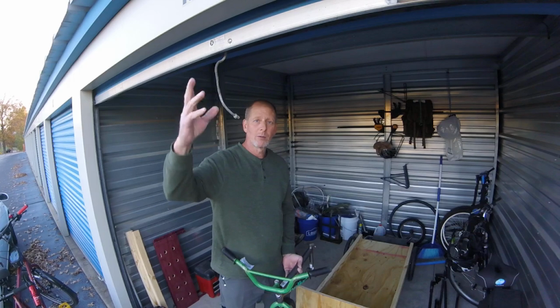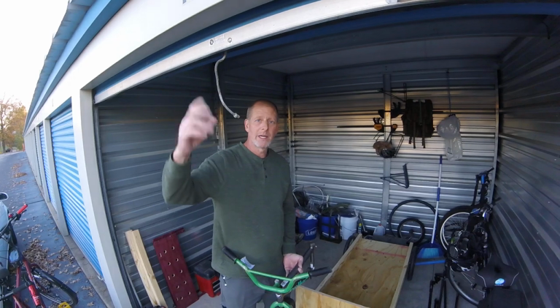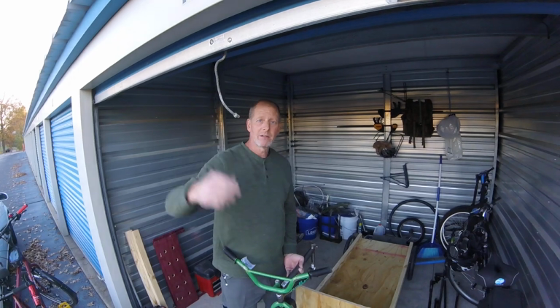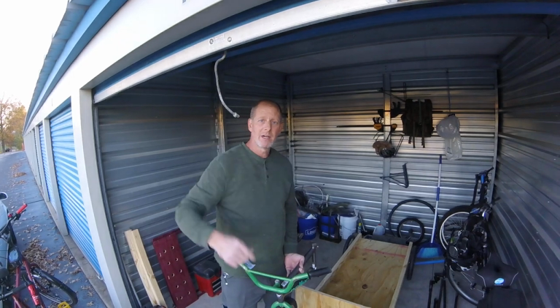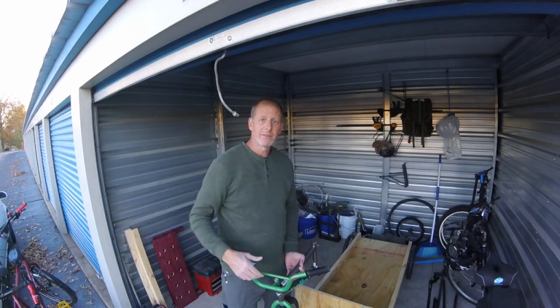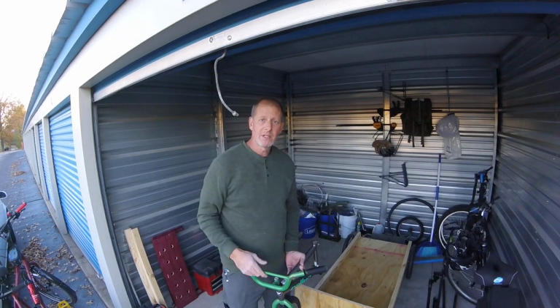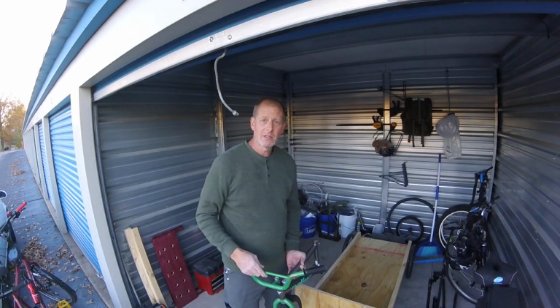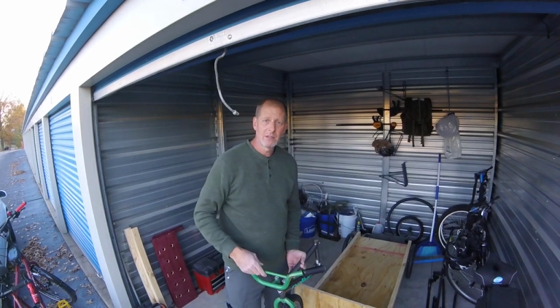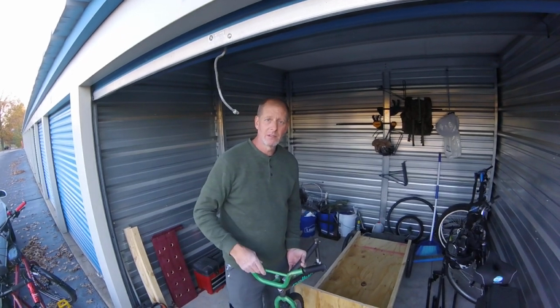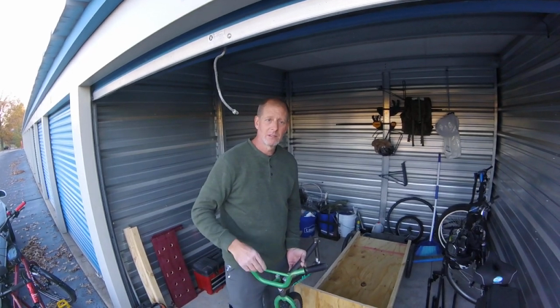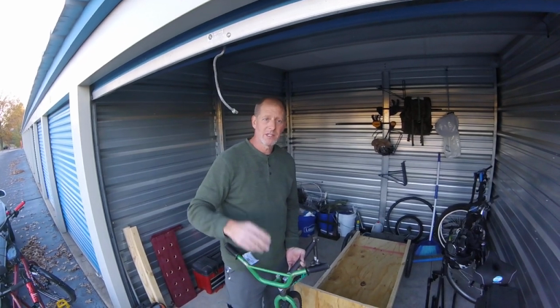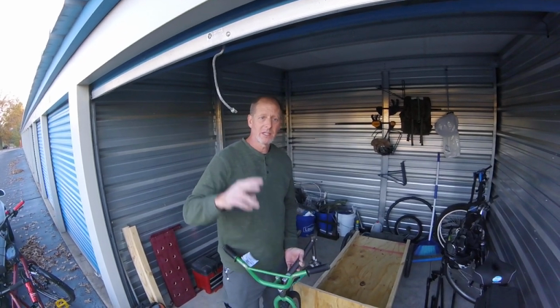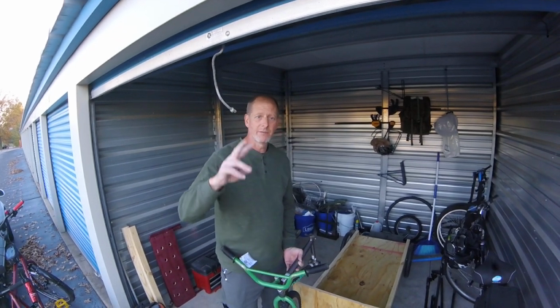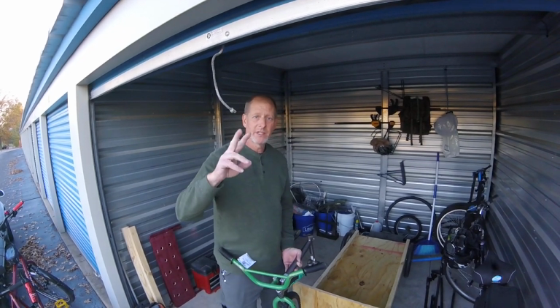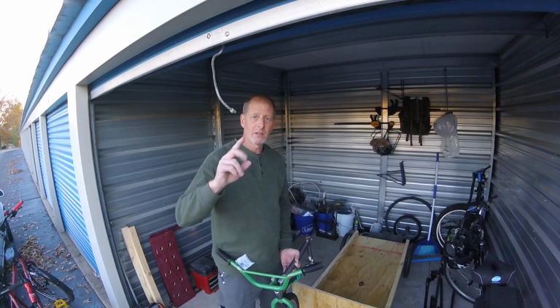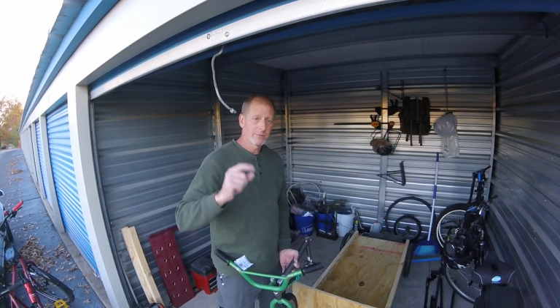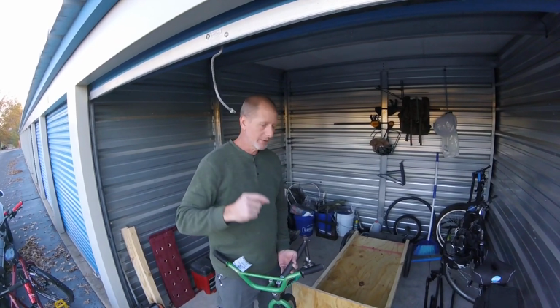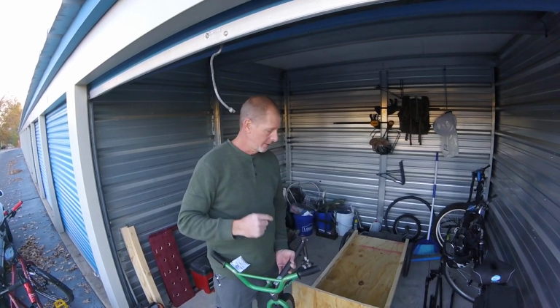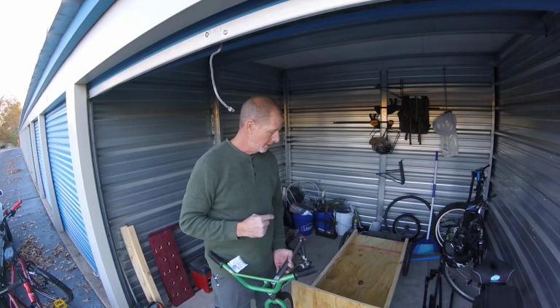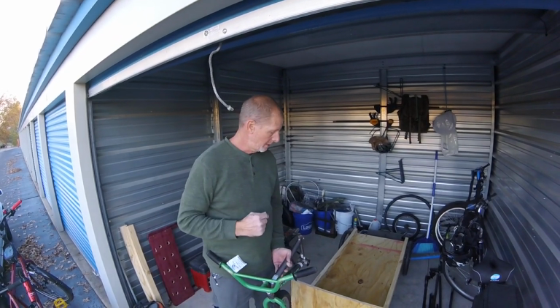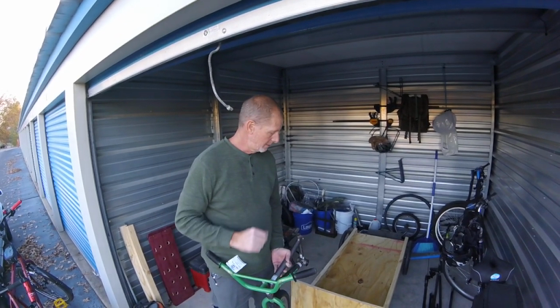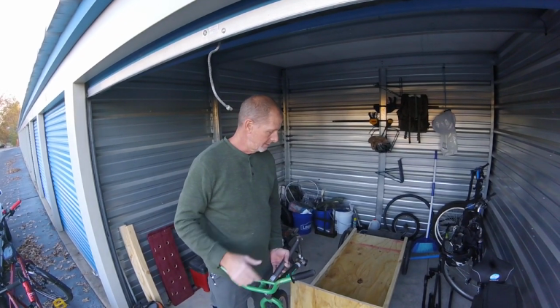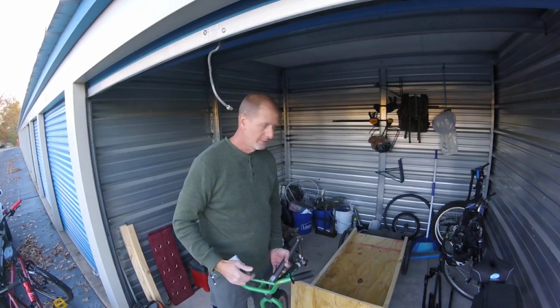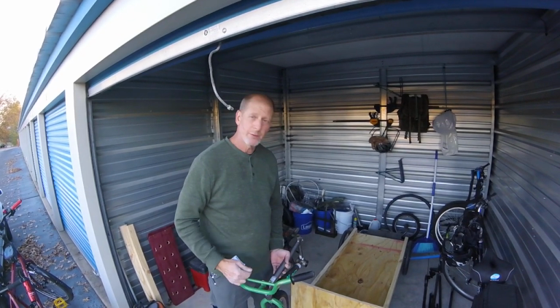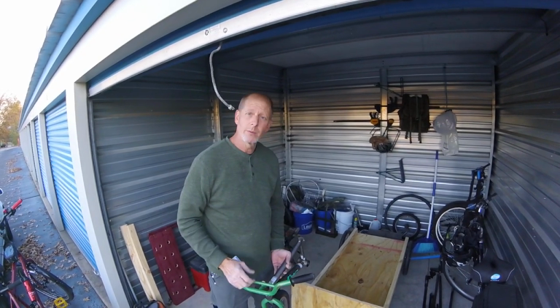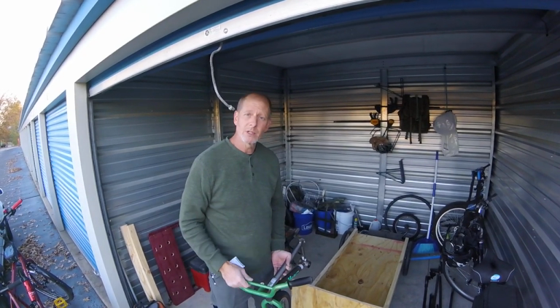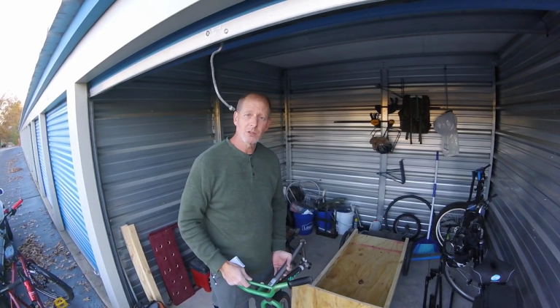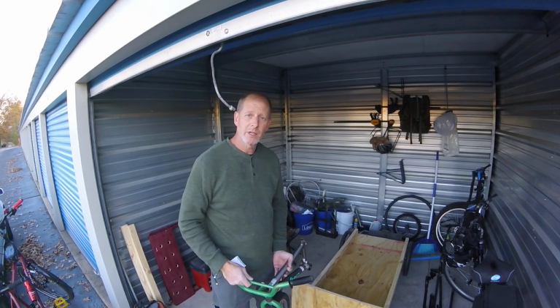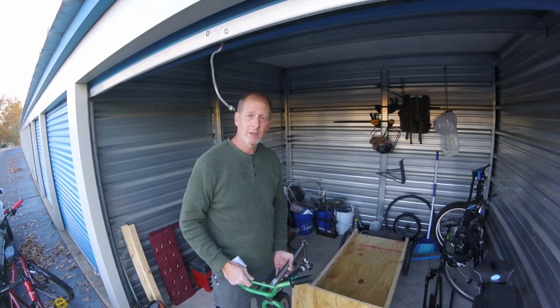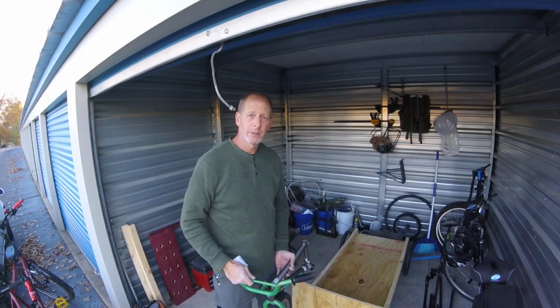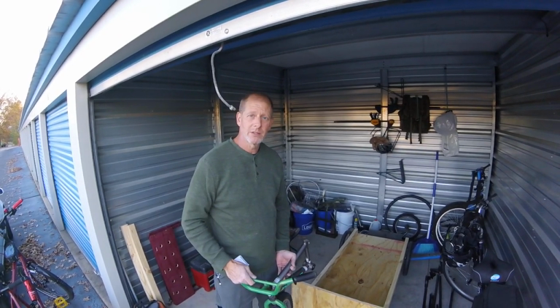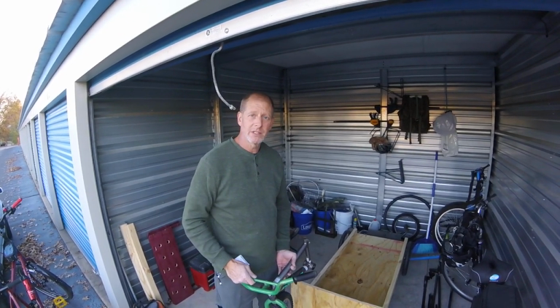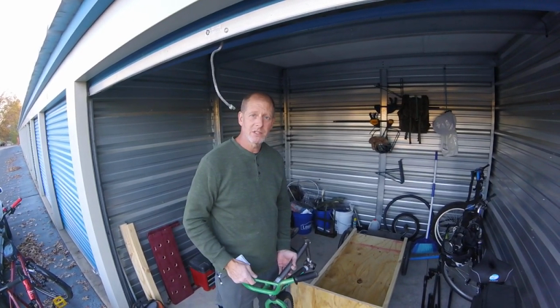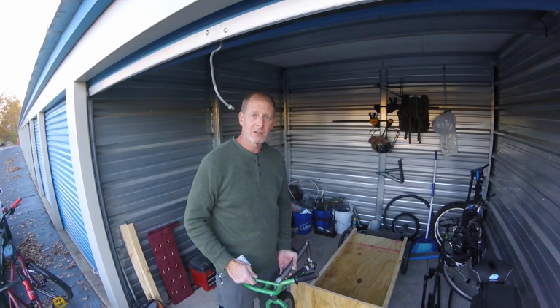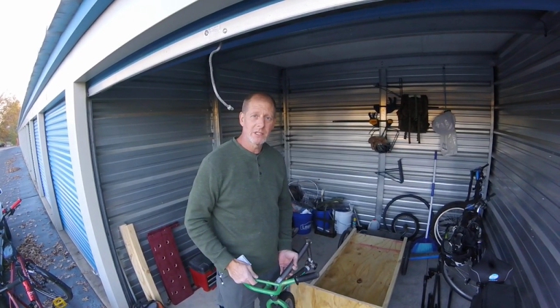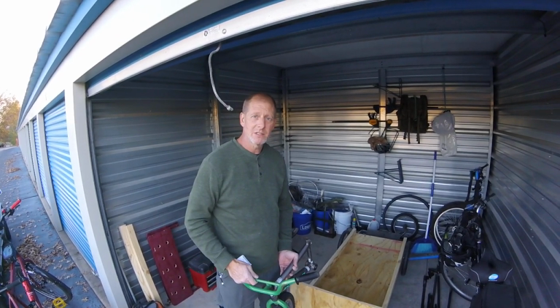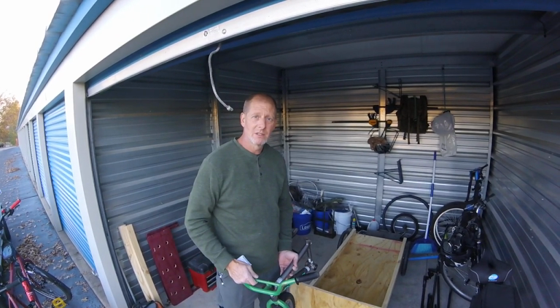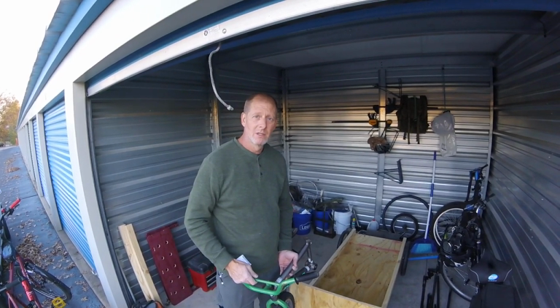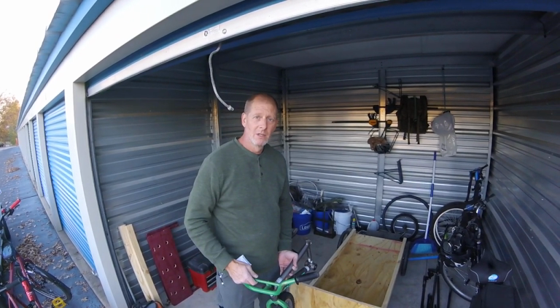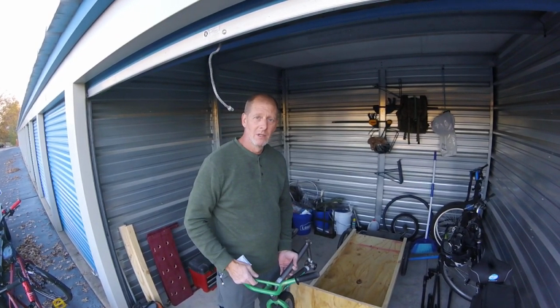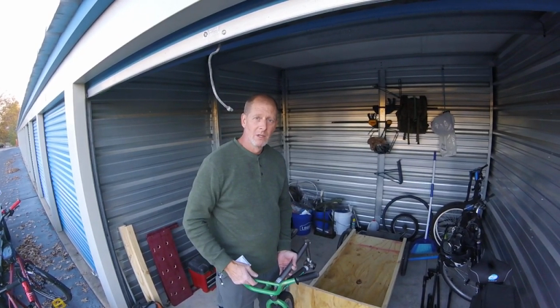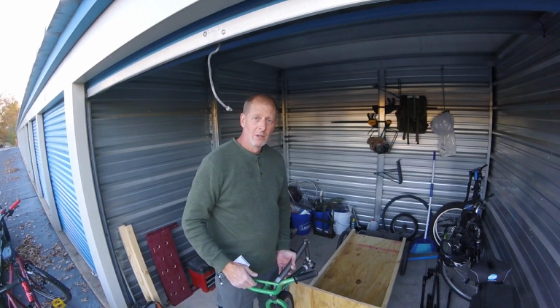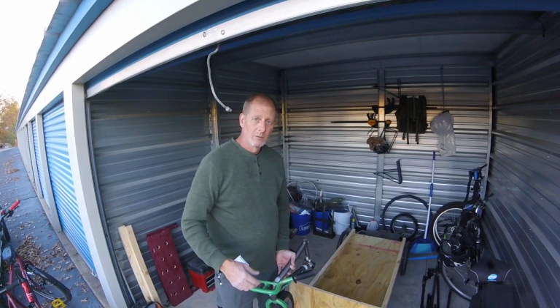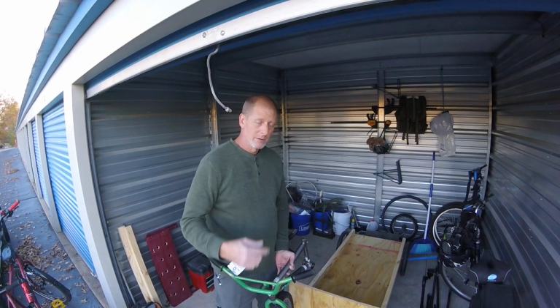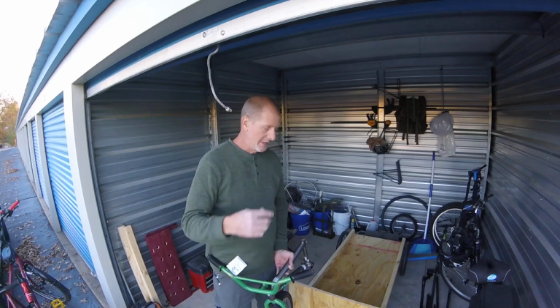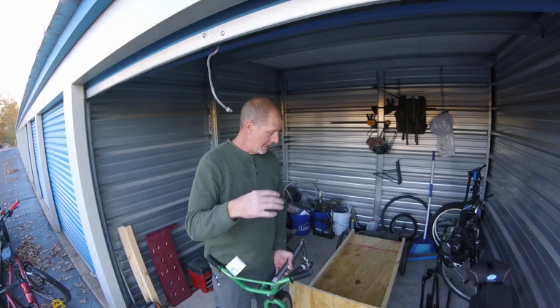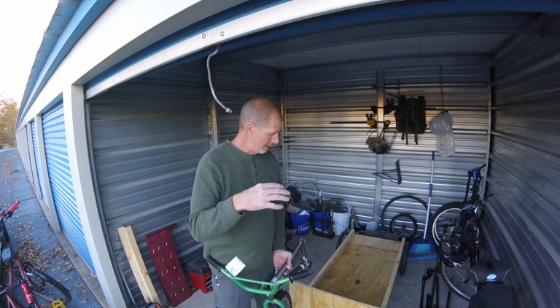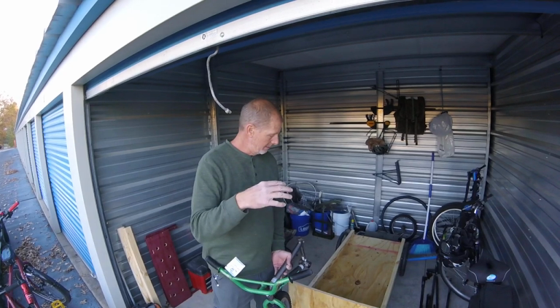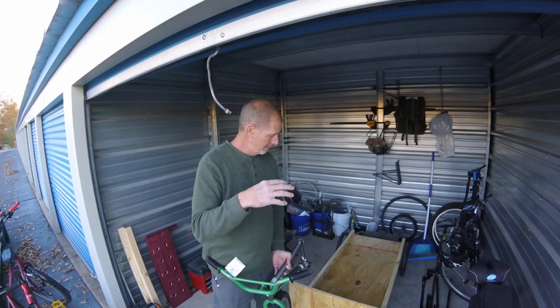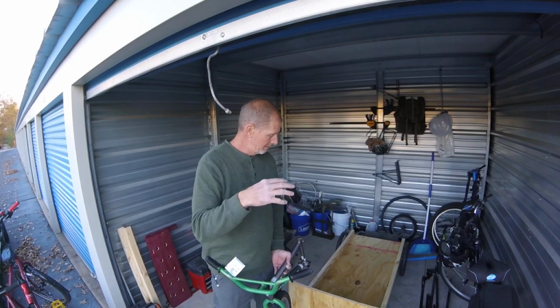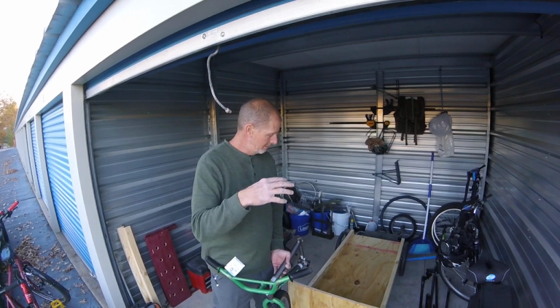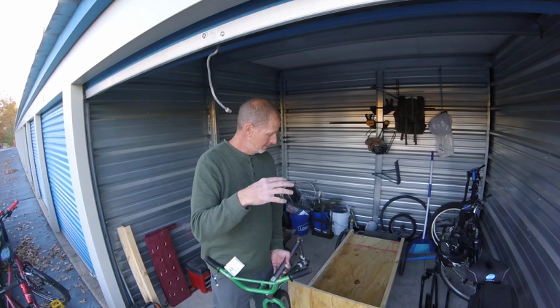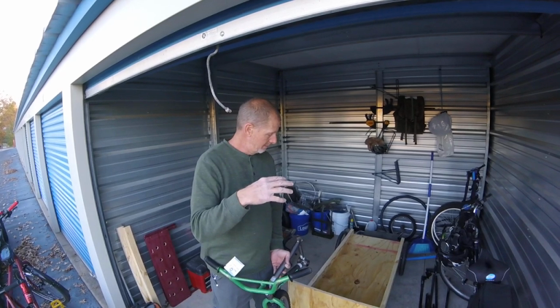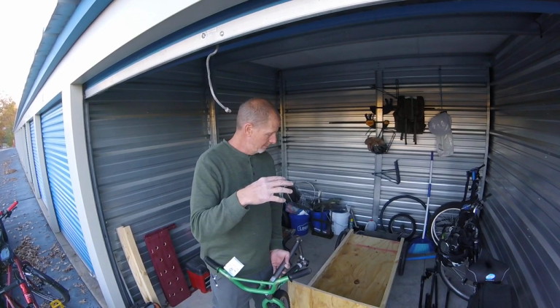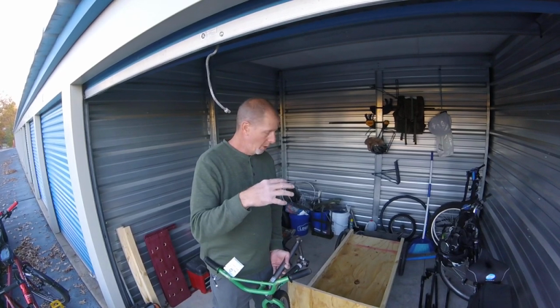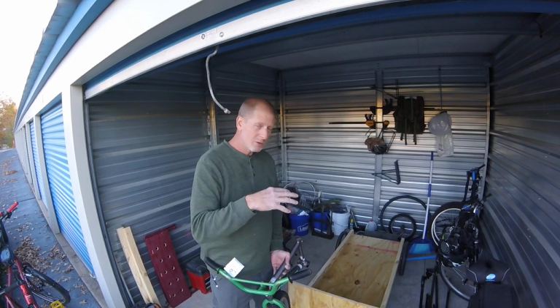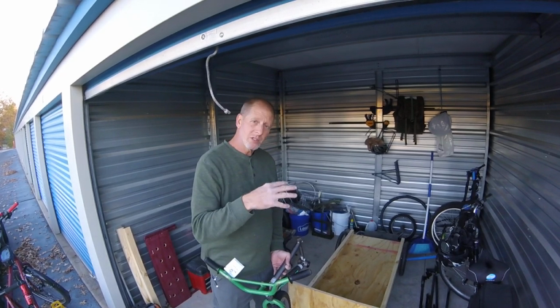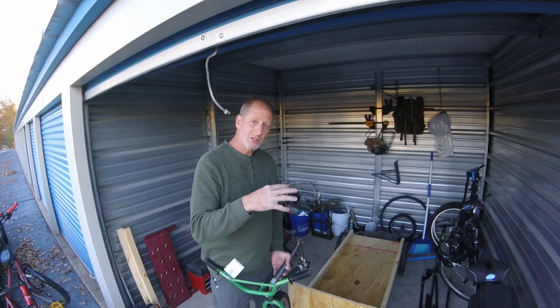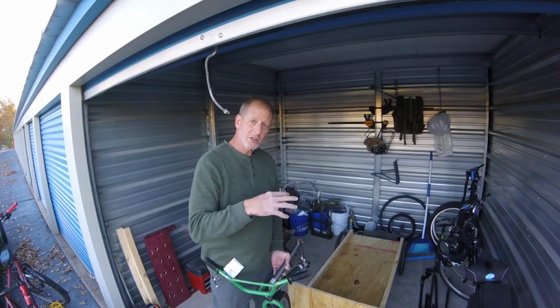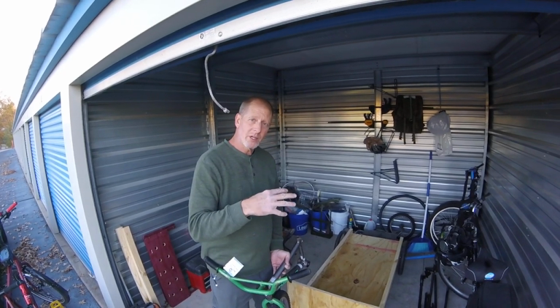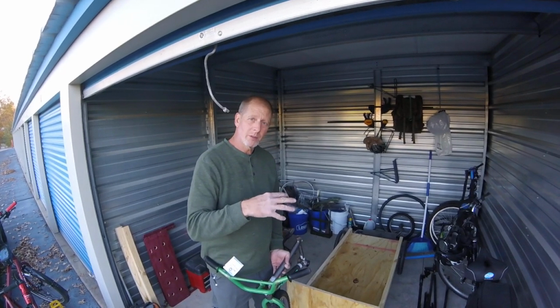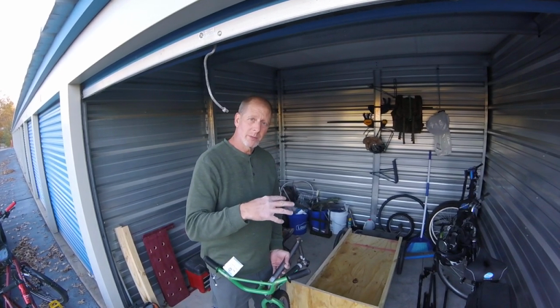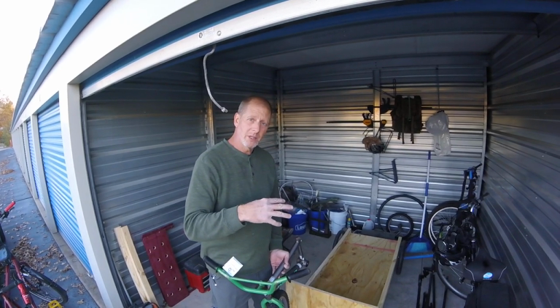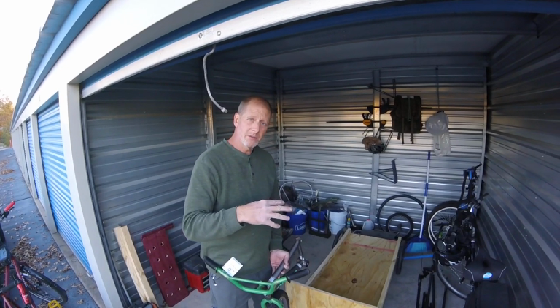Mike live here. This is the second video for the three-wheel trailer building series. We've got most of the trailer built.